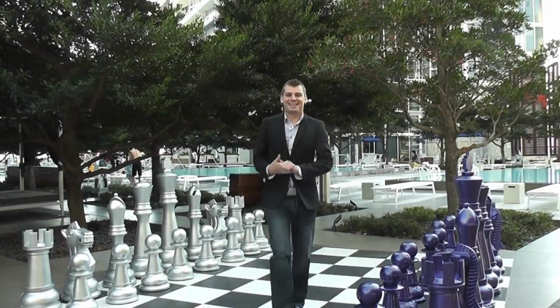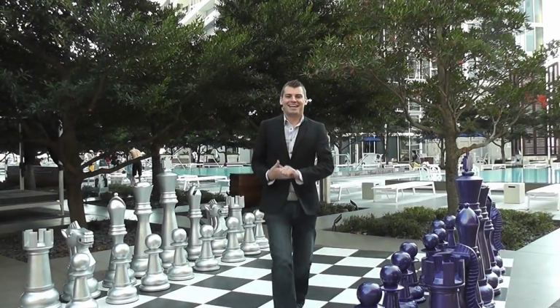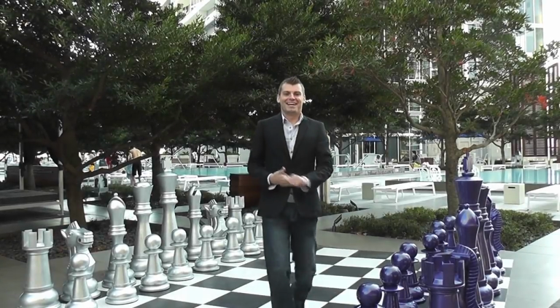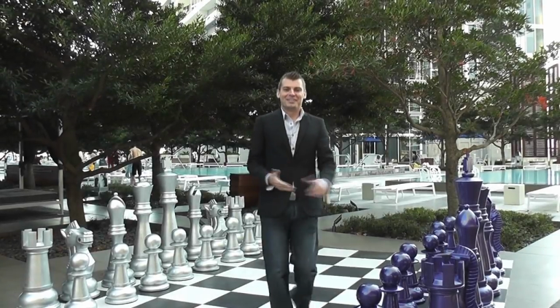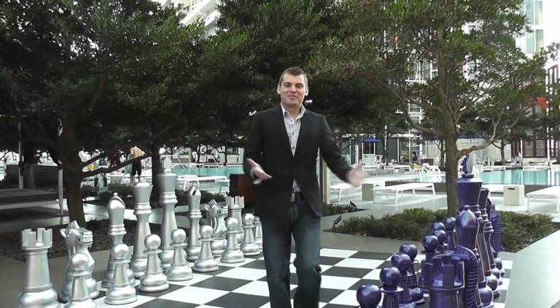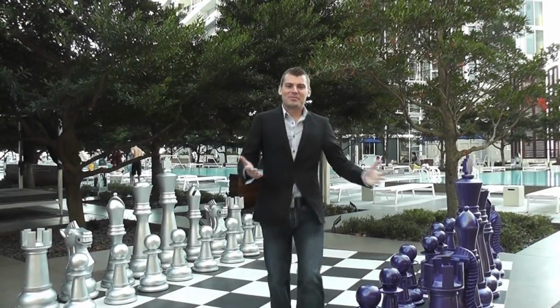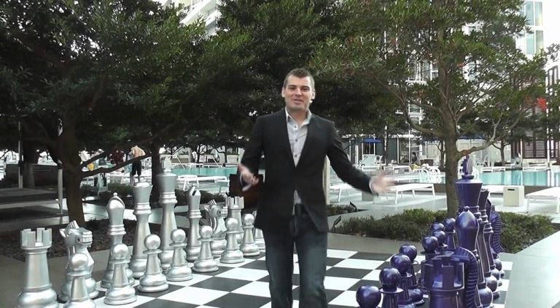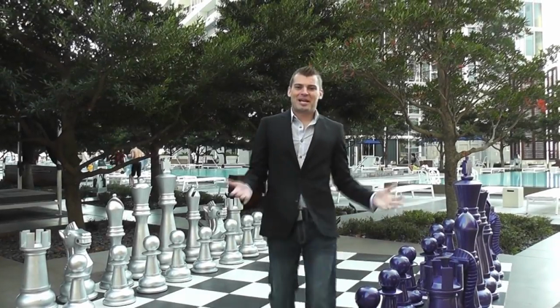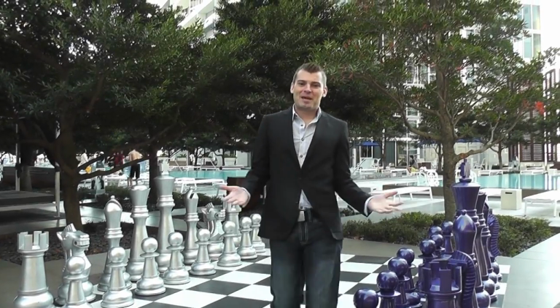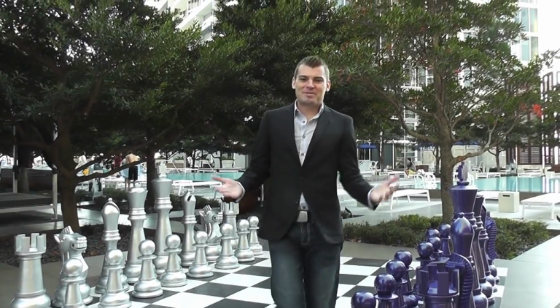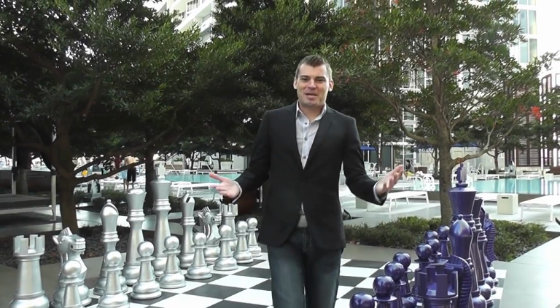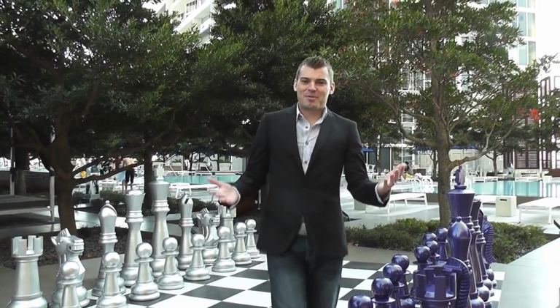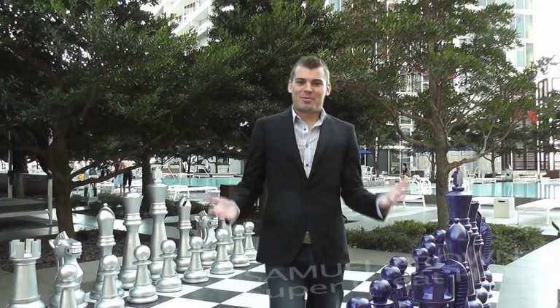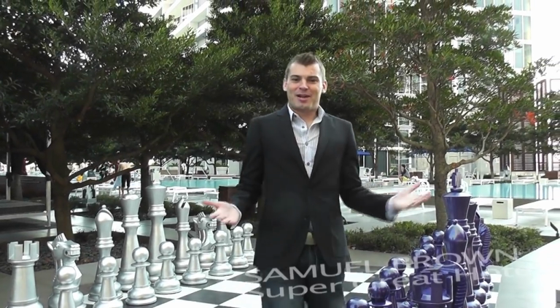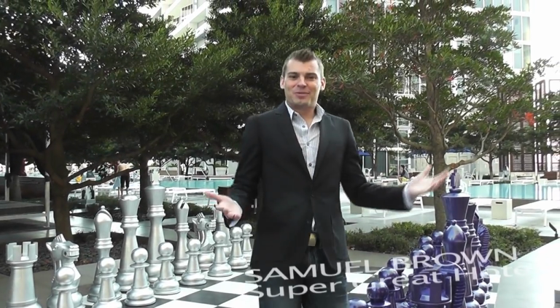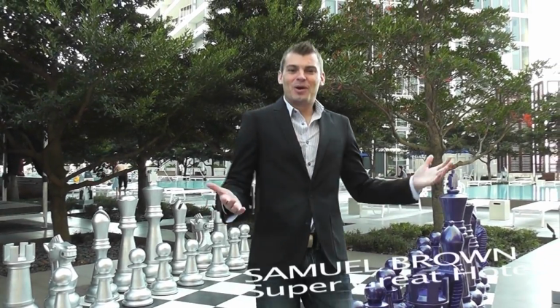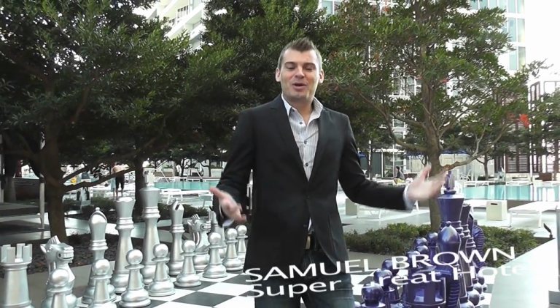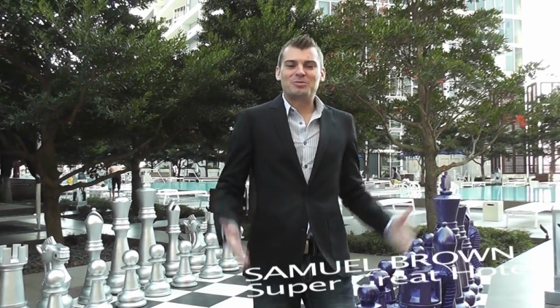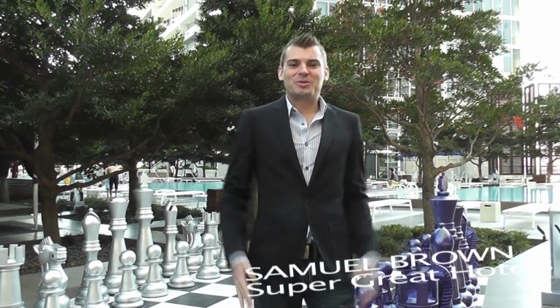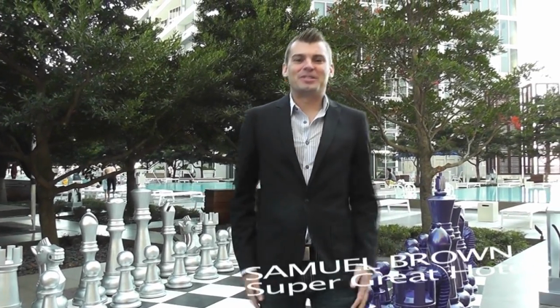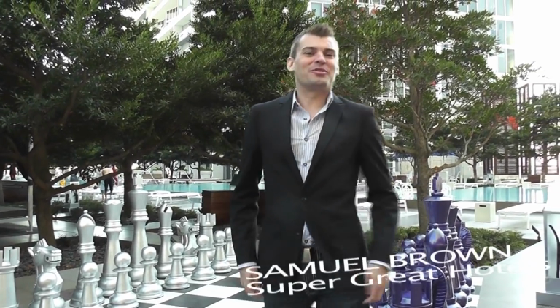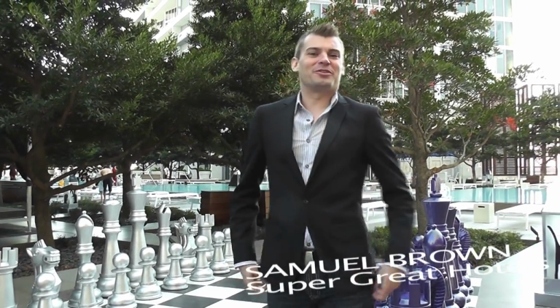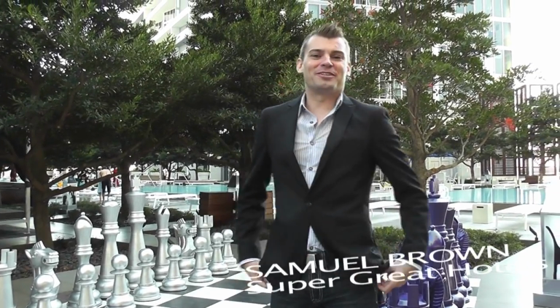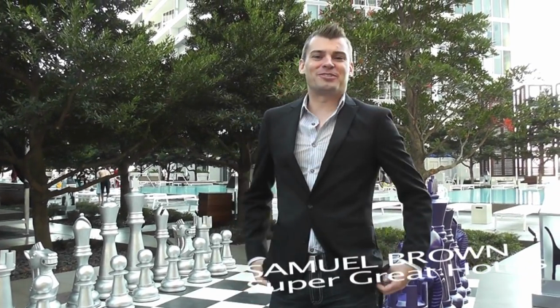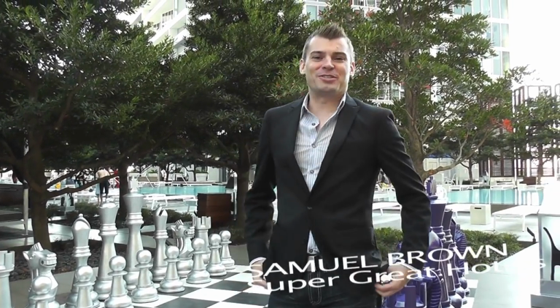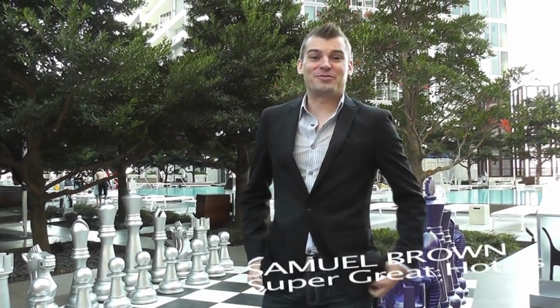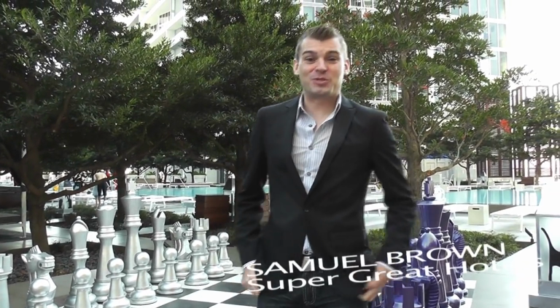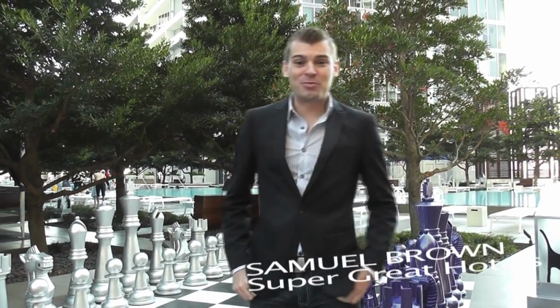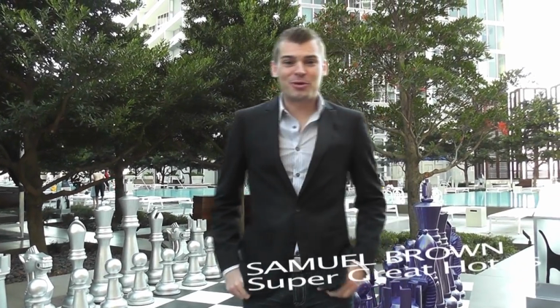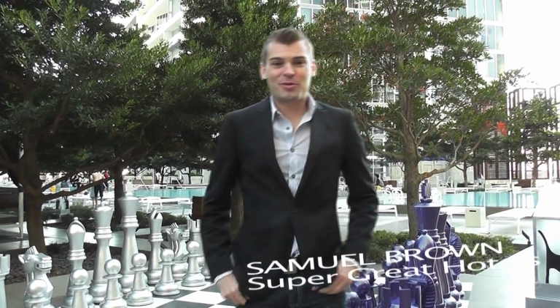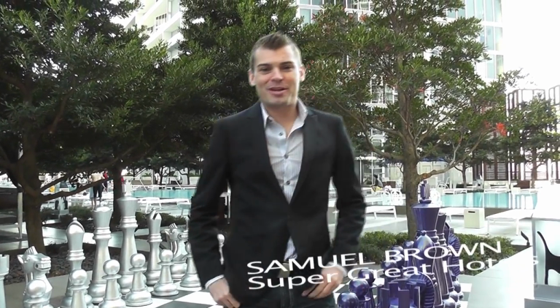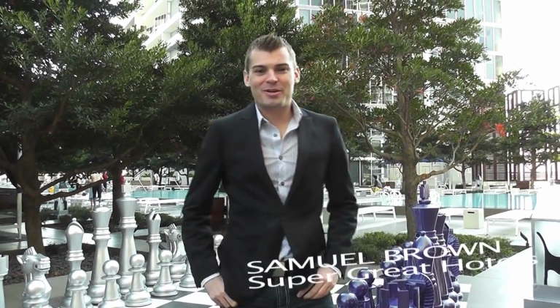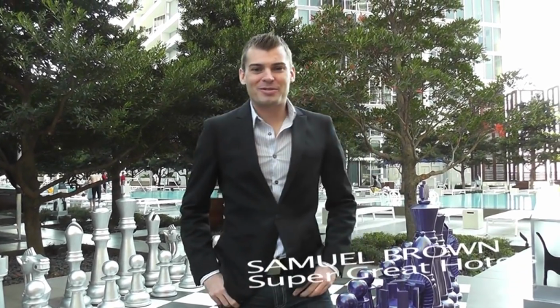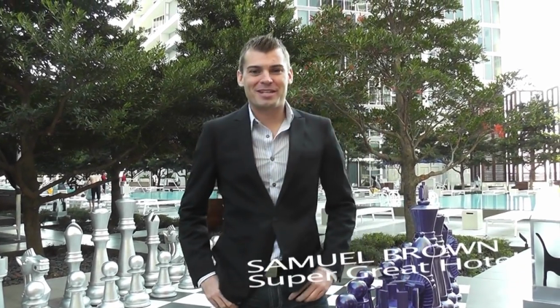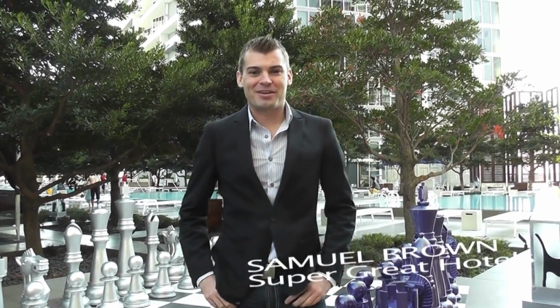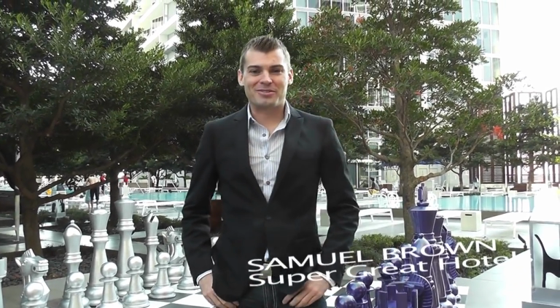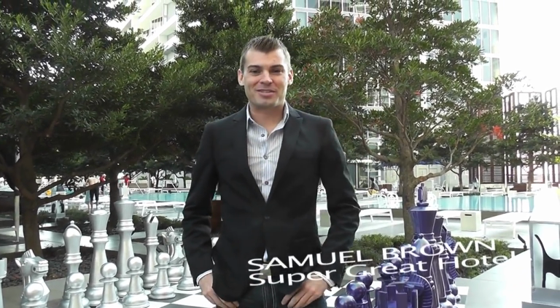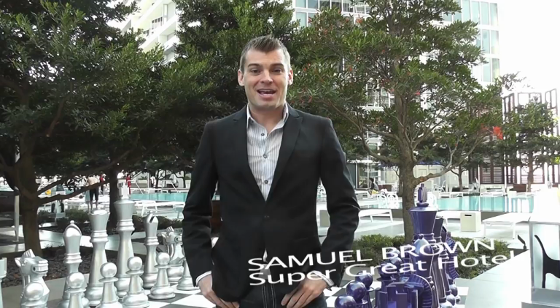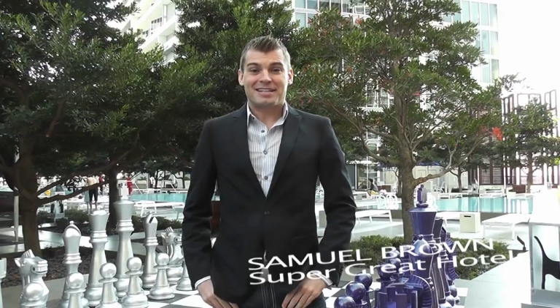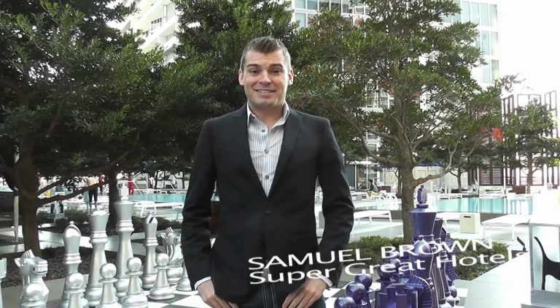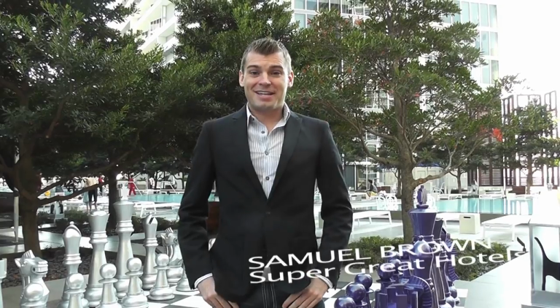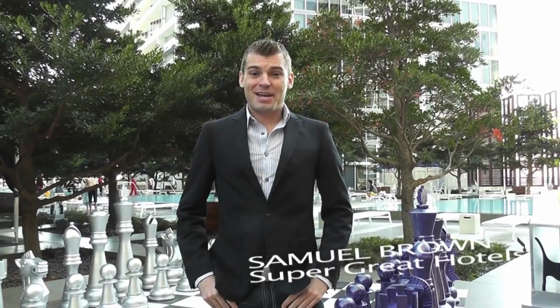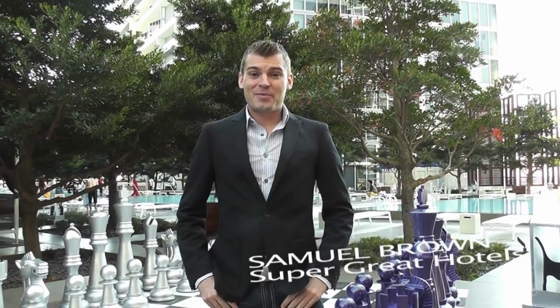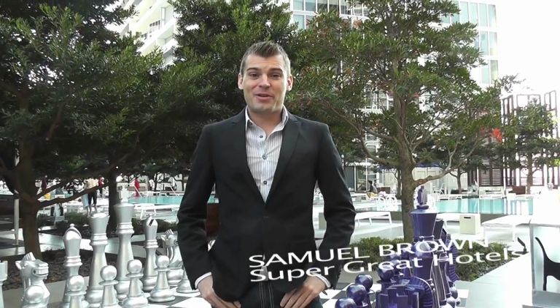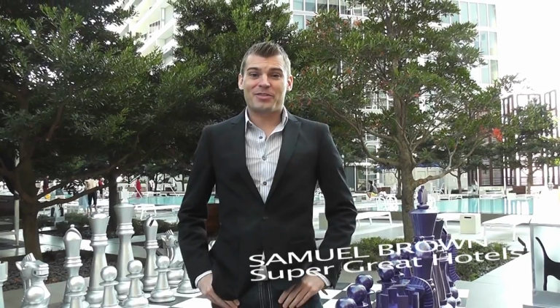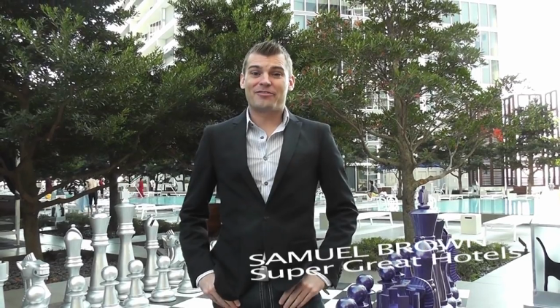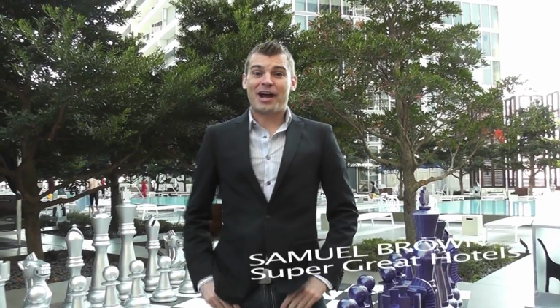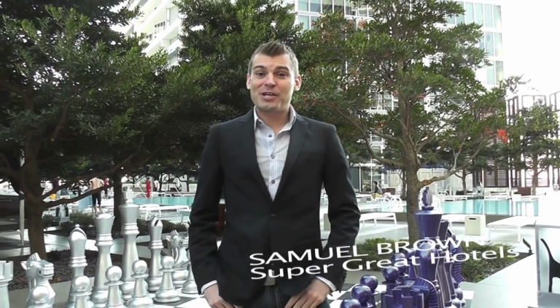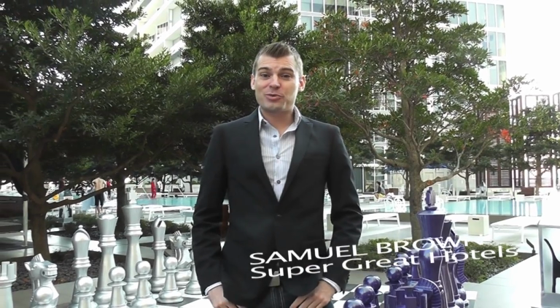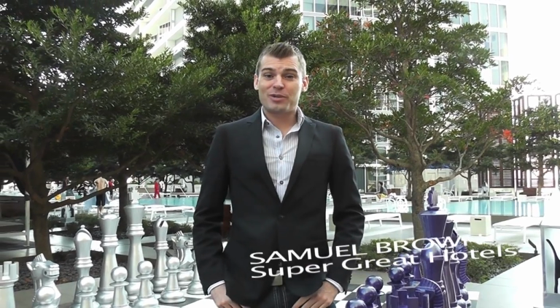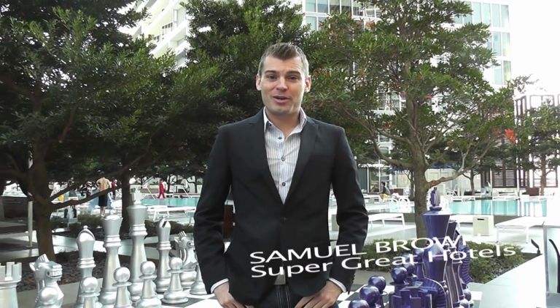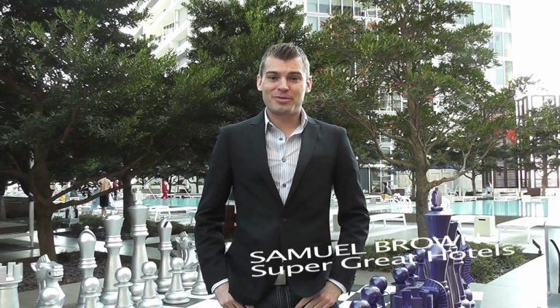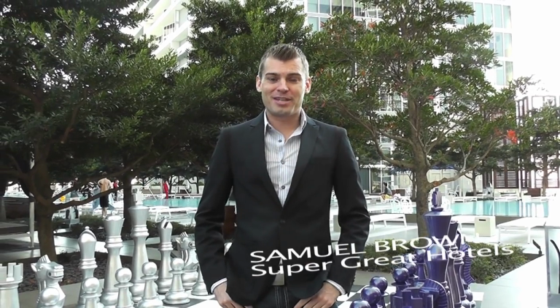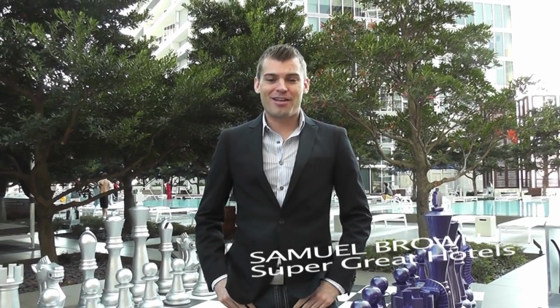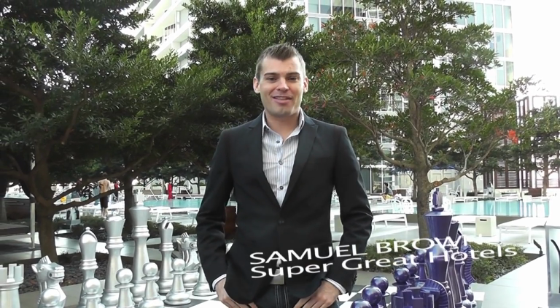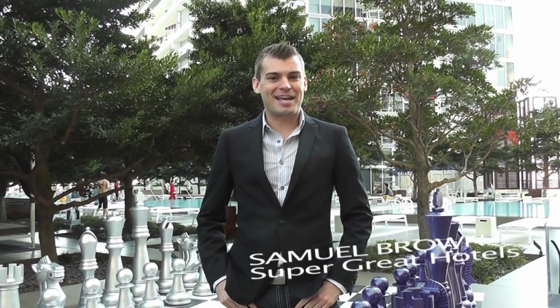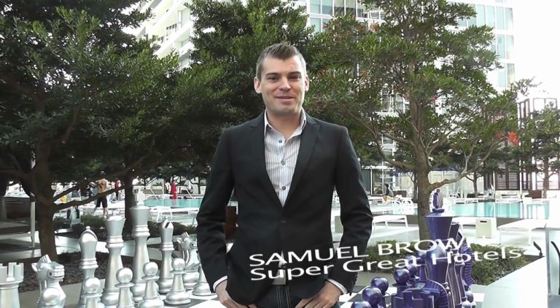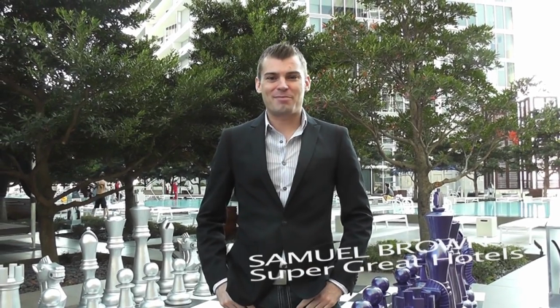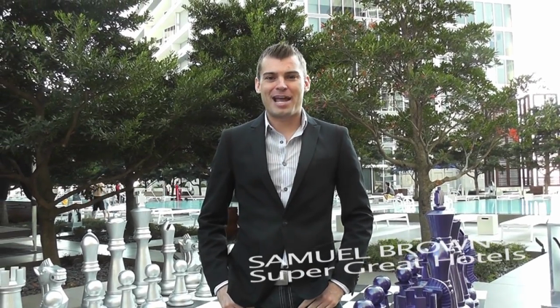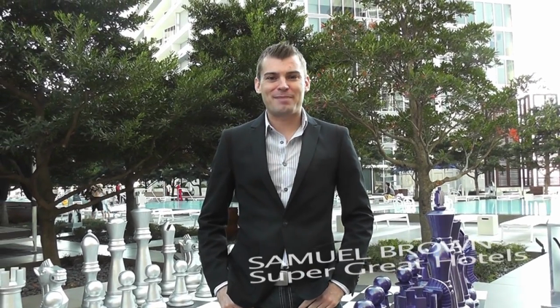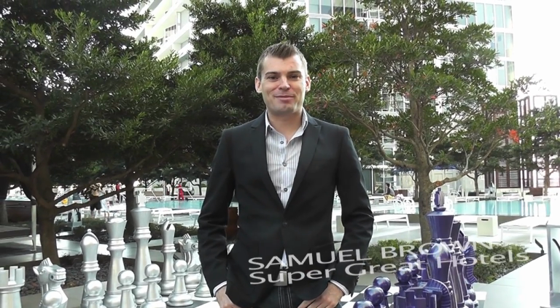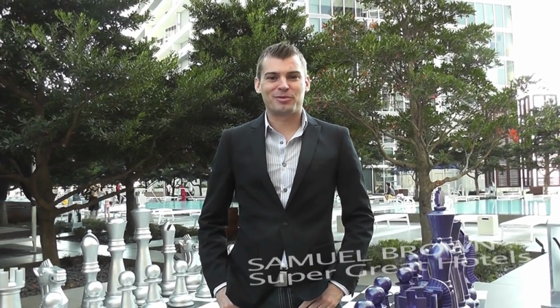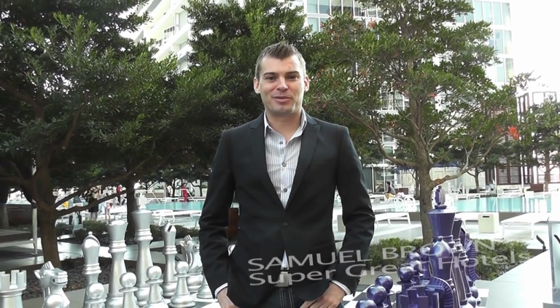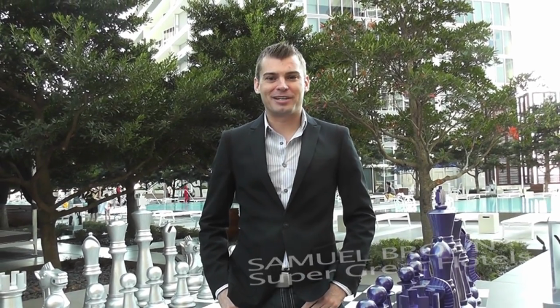Hello everybody, I'm Samuel Brown and welcome to another edition of Super Great Hotels. Today we're at the Viceroy Hotel in Miami, Florida.